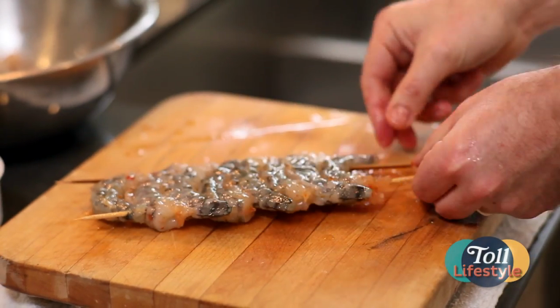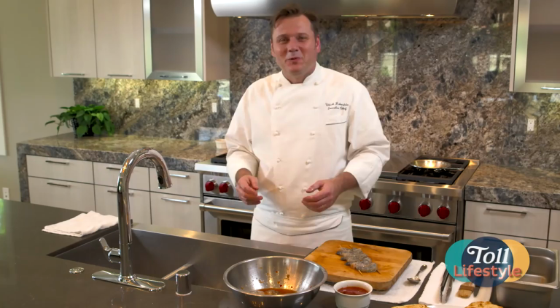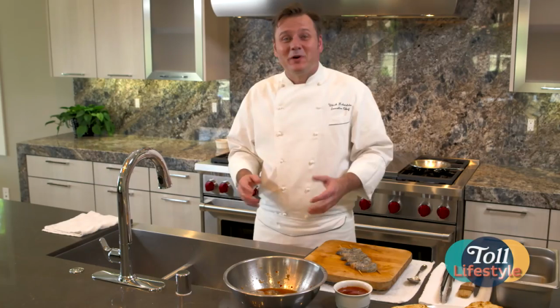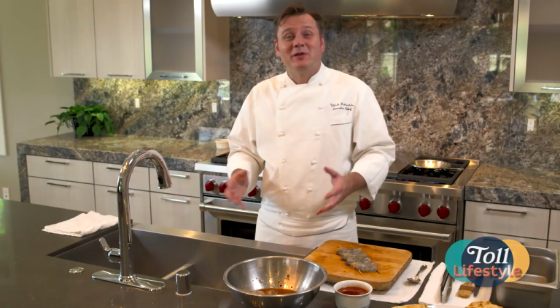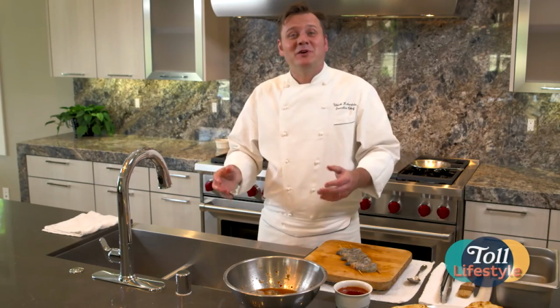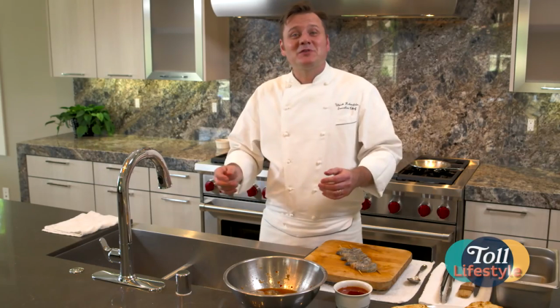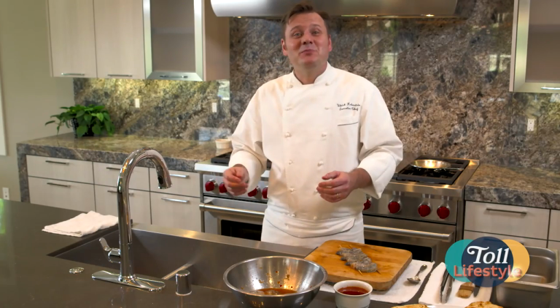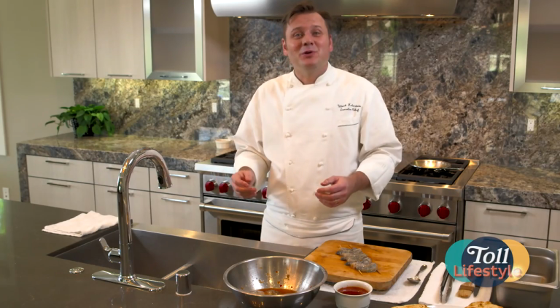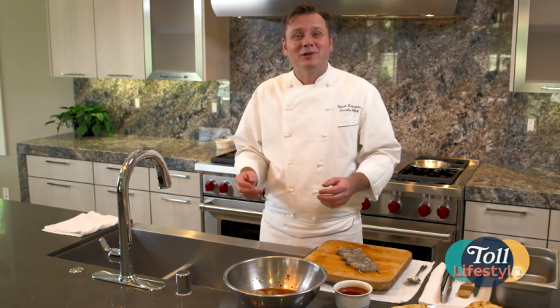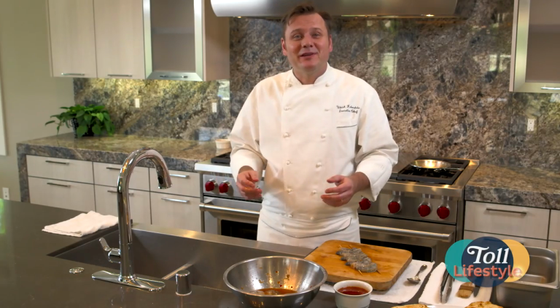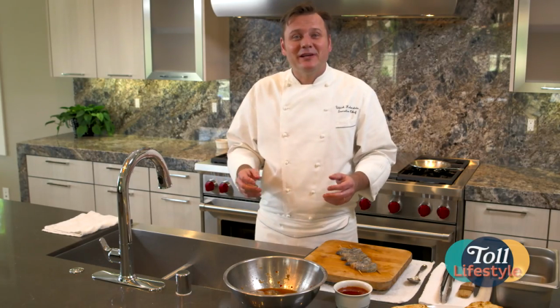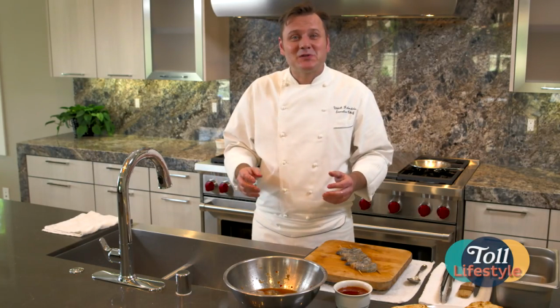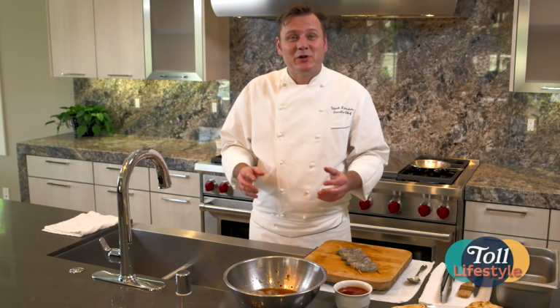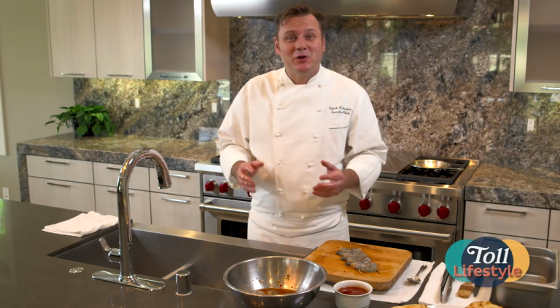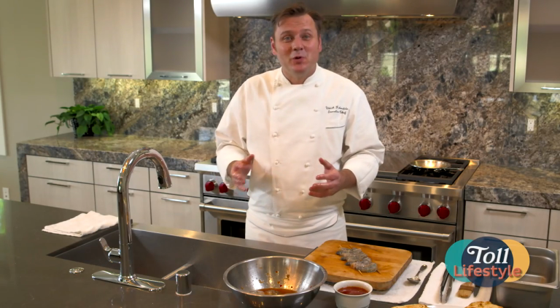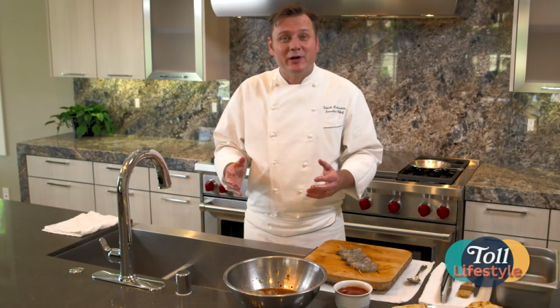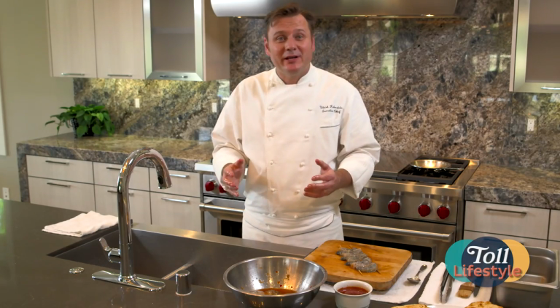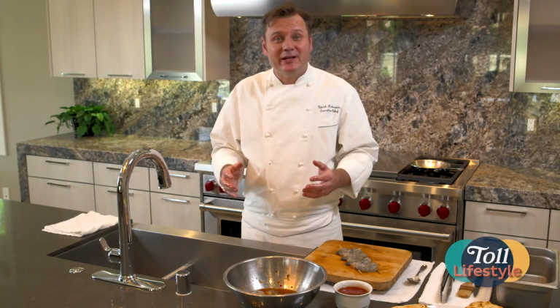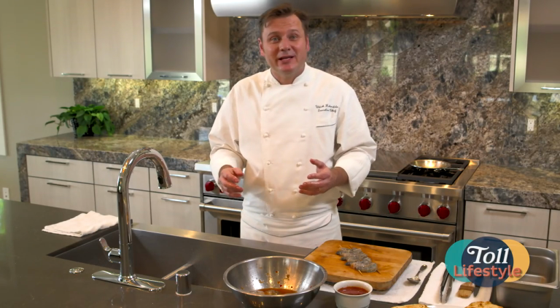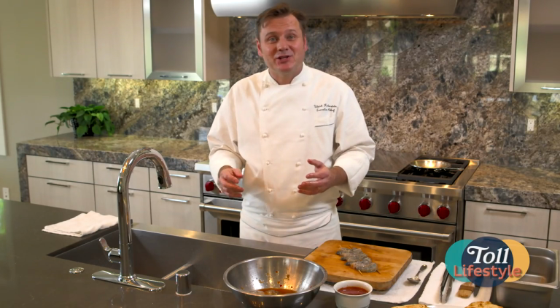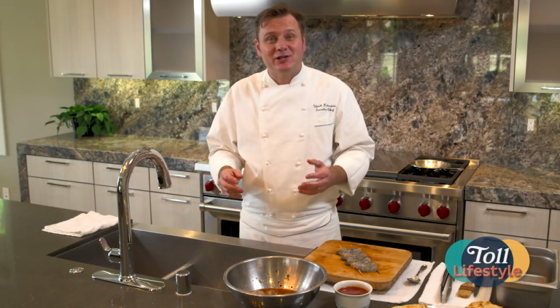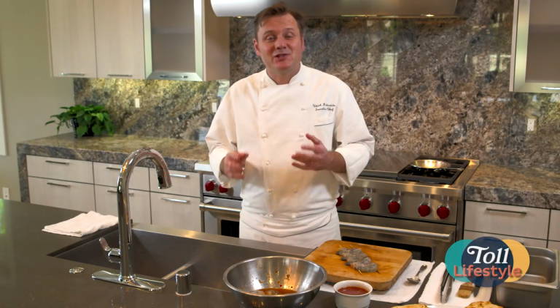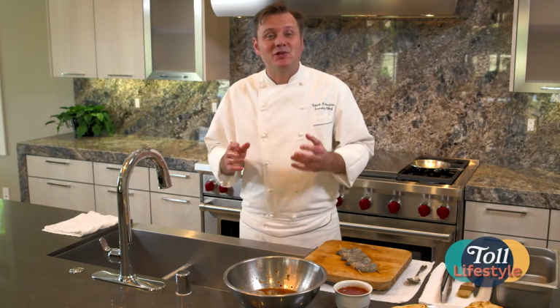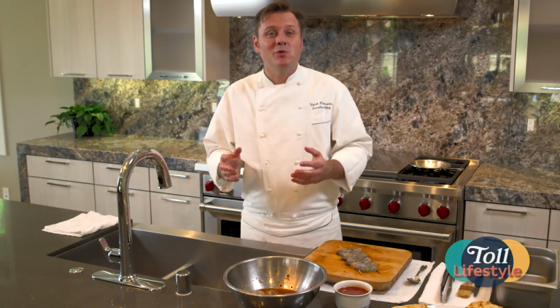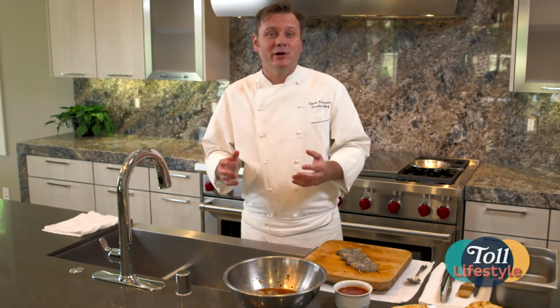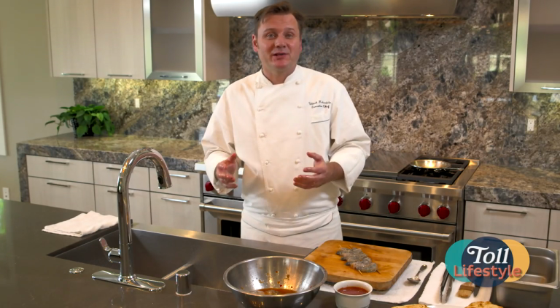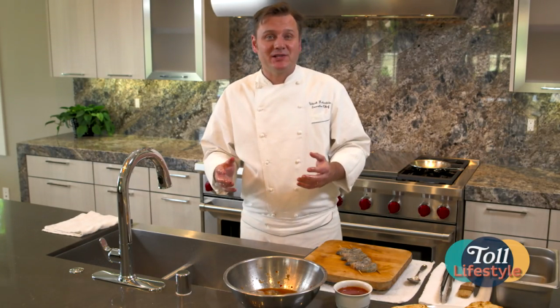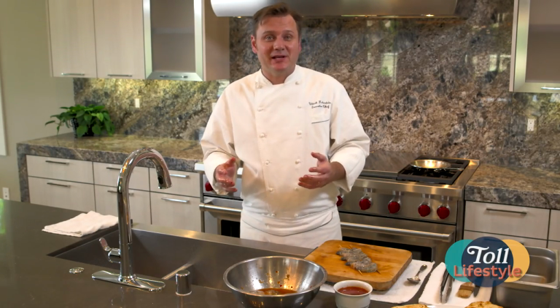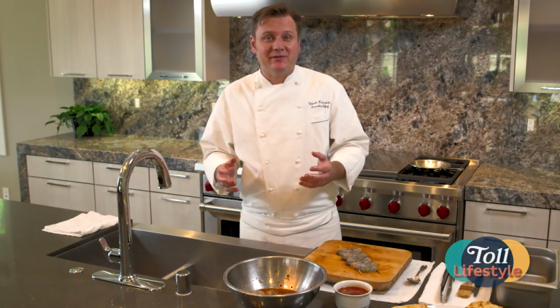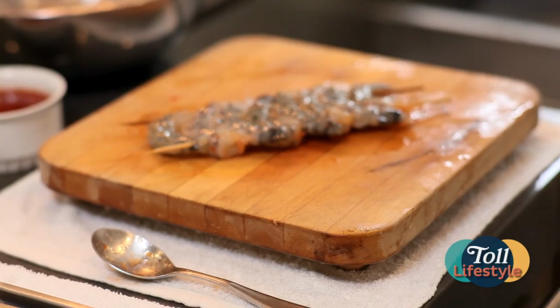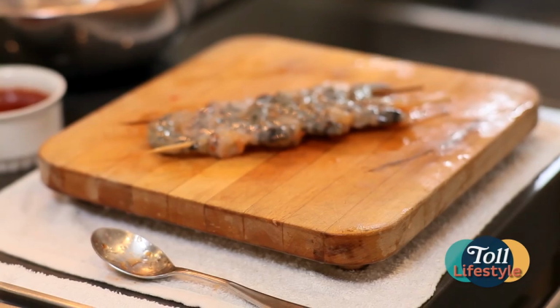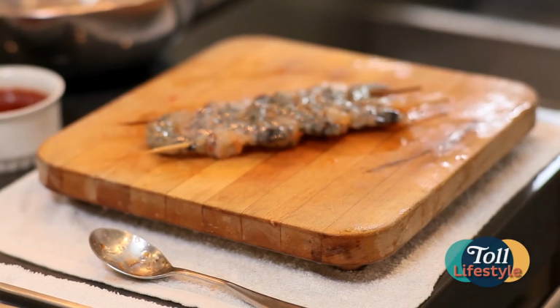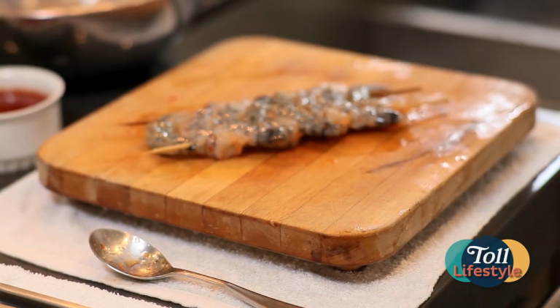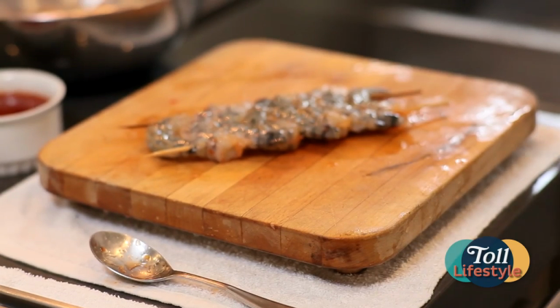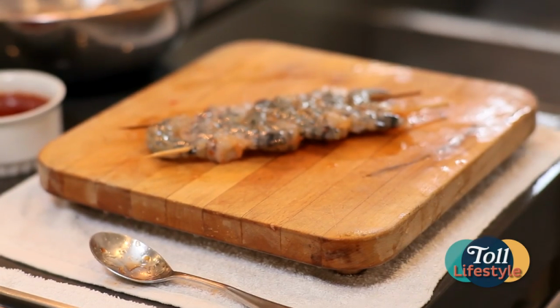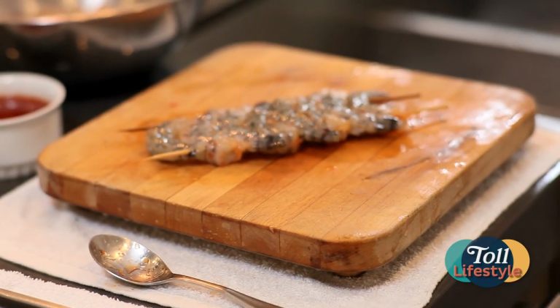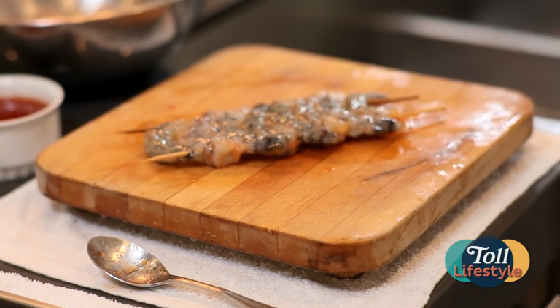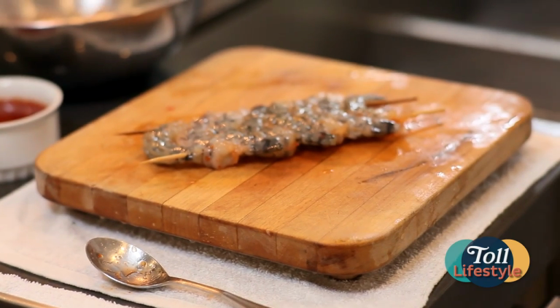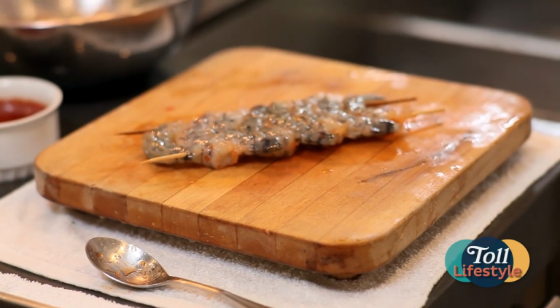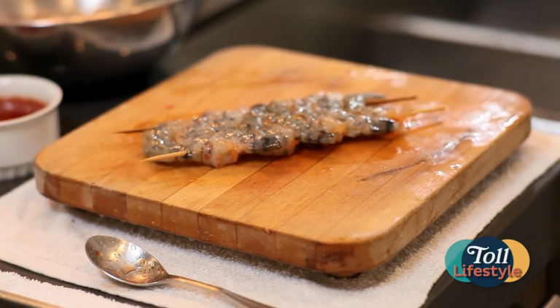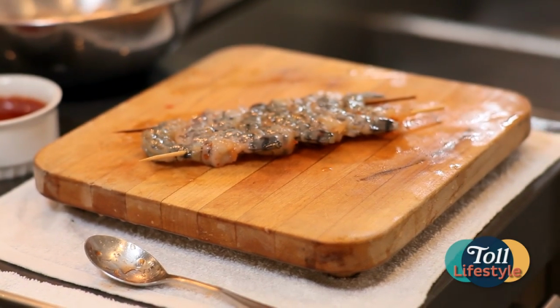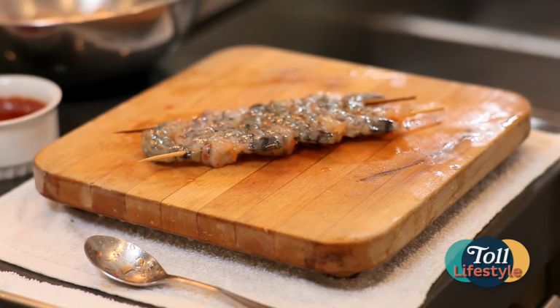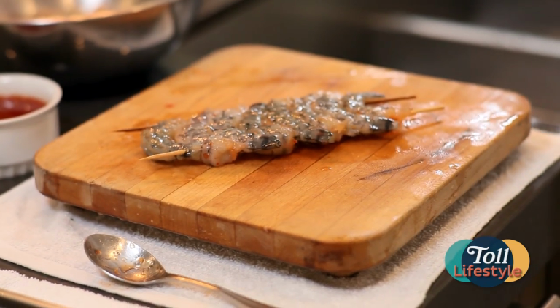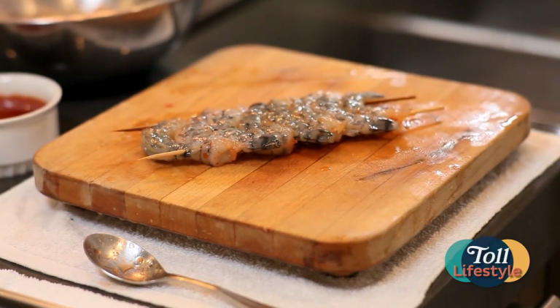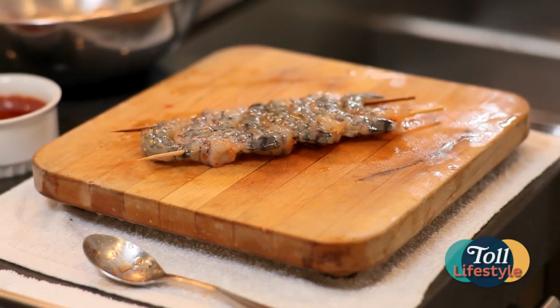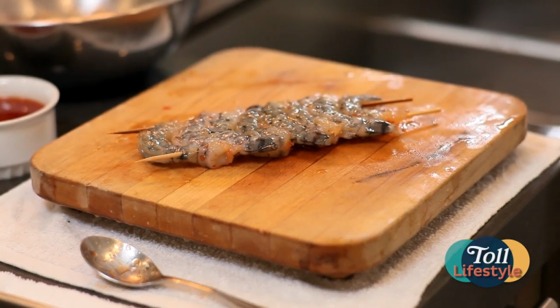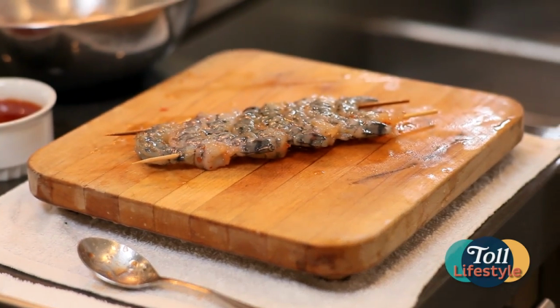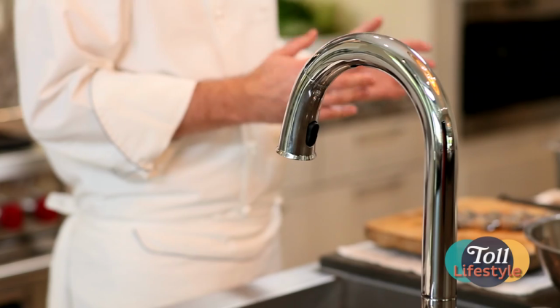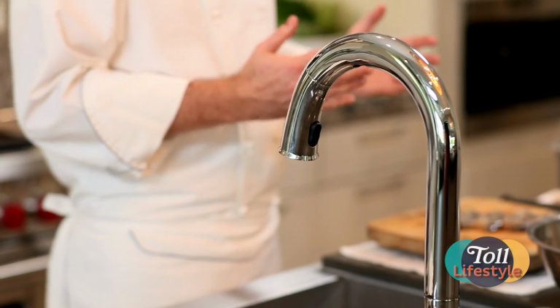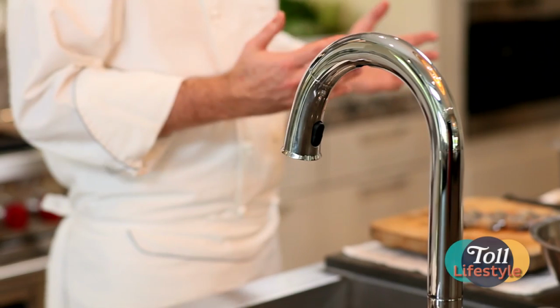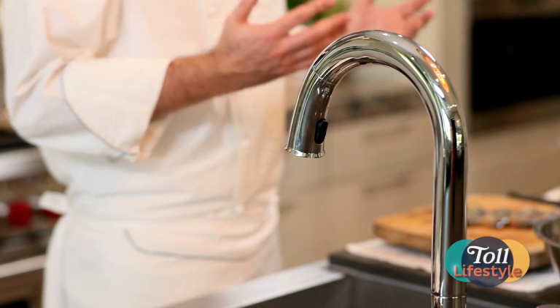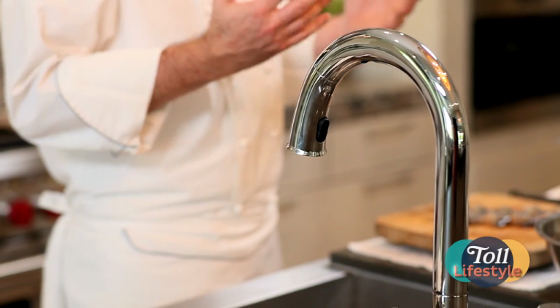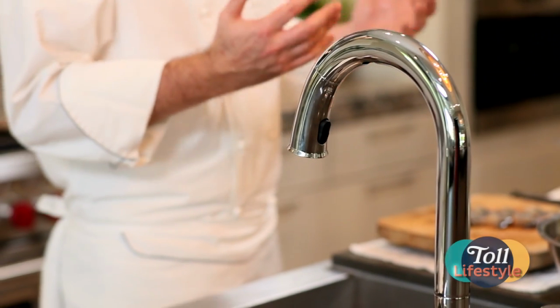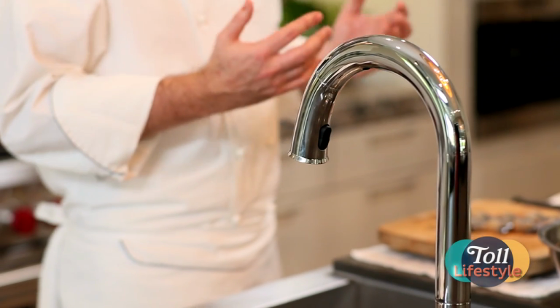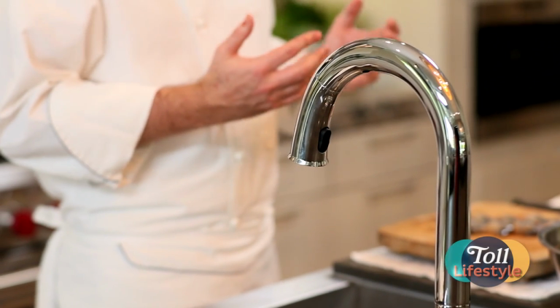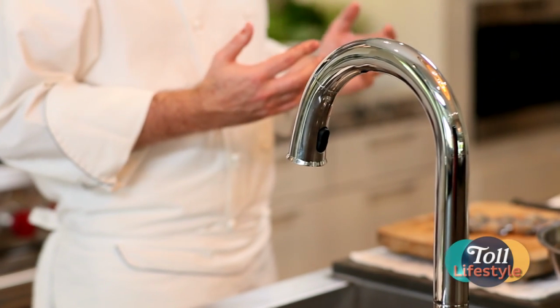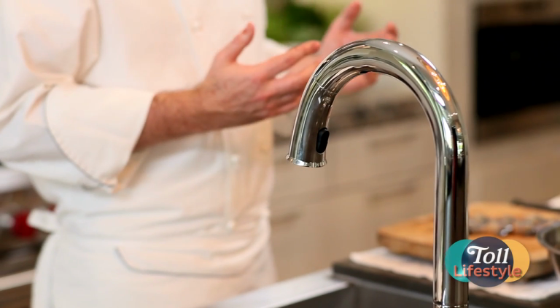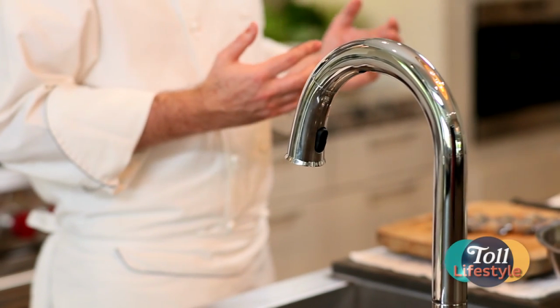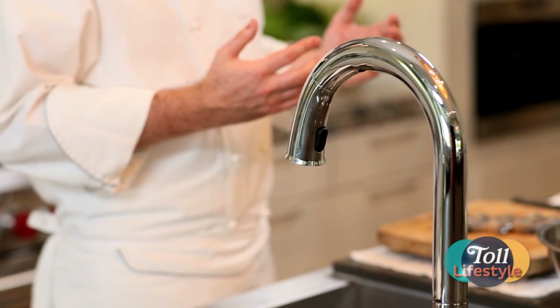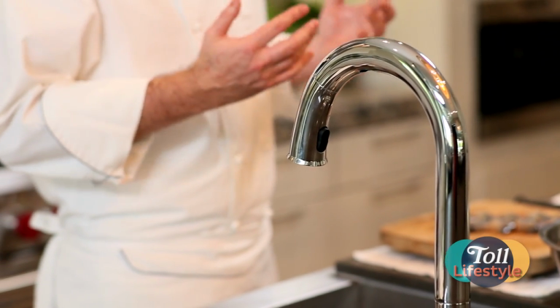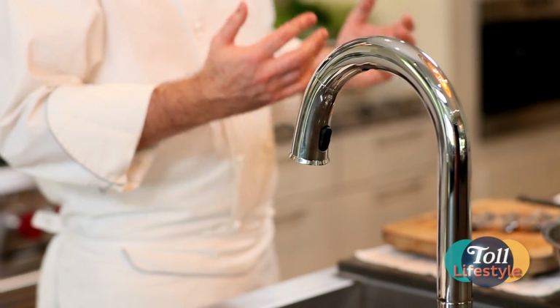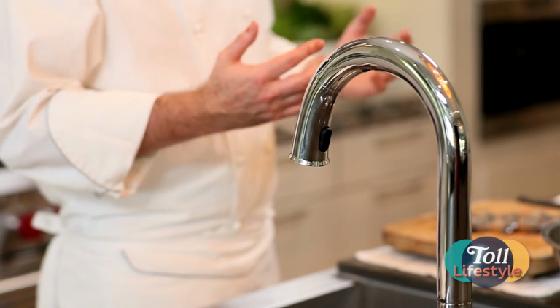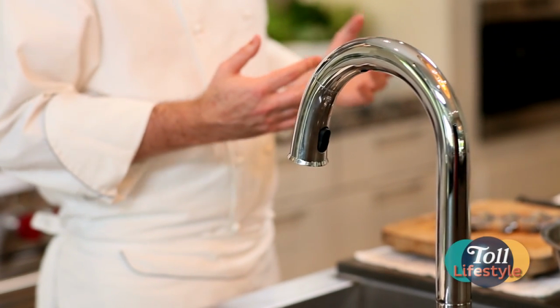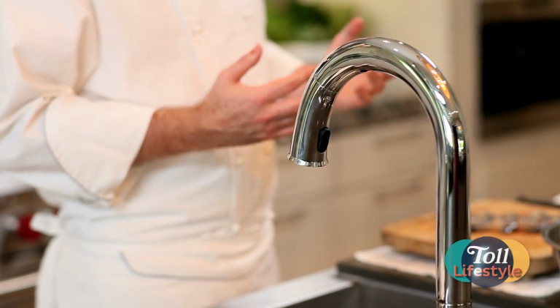One of the most important things when you're working in a kitchen is to work safe, especially when you're working with raw product. So always wash your hands frequently.